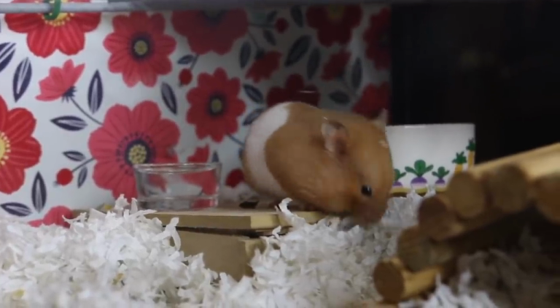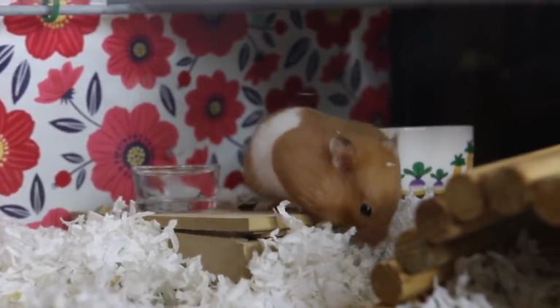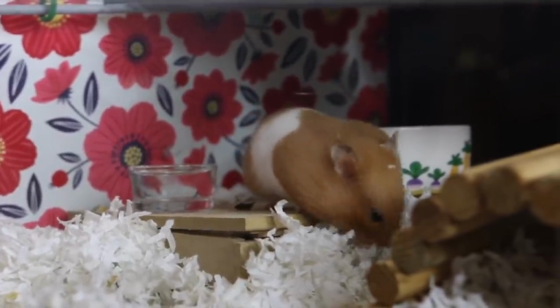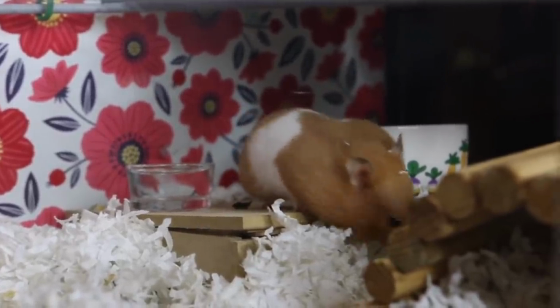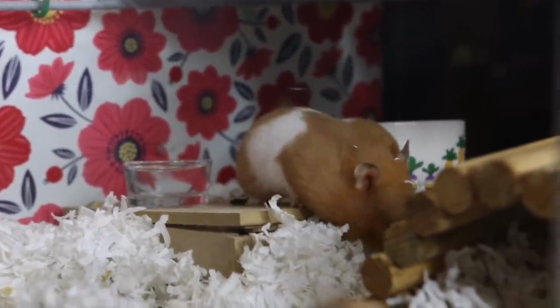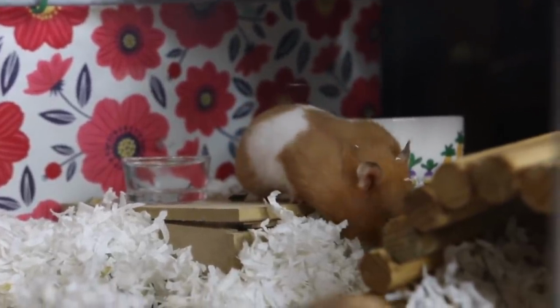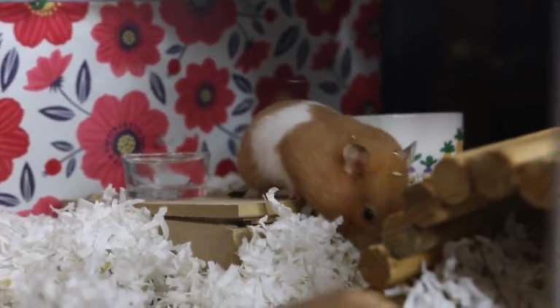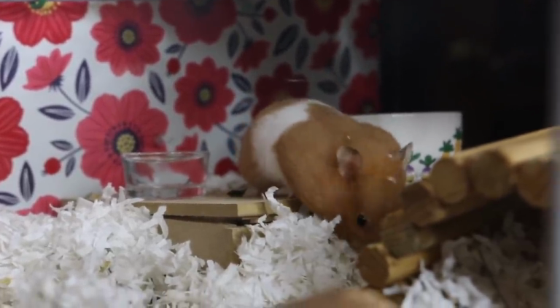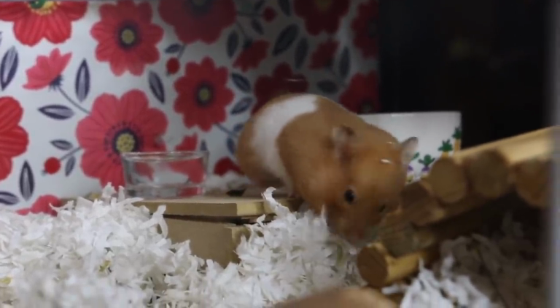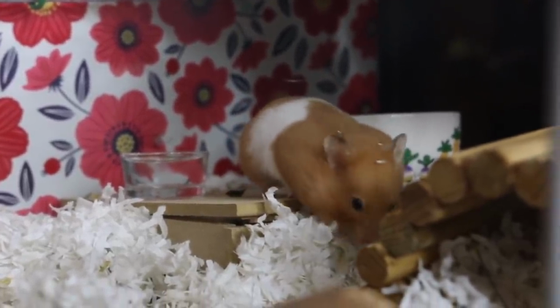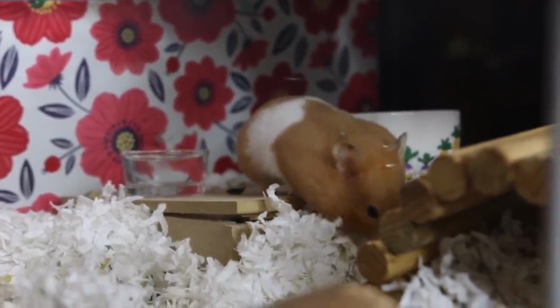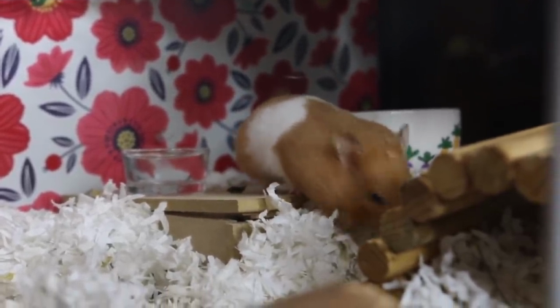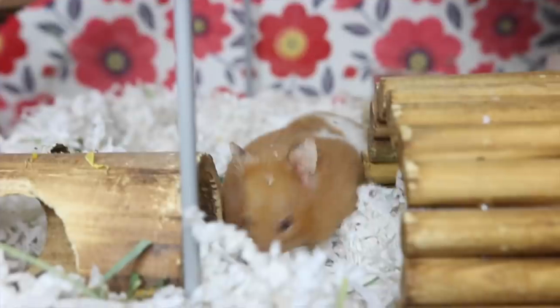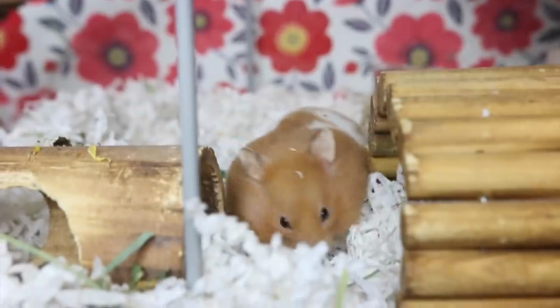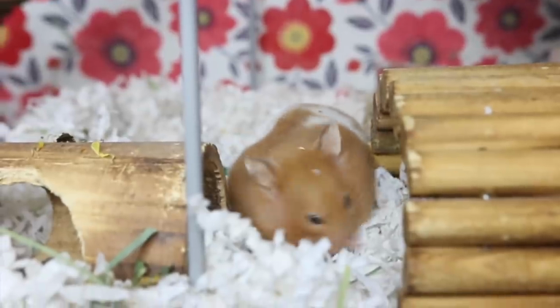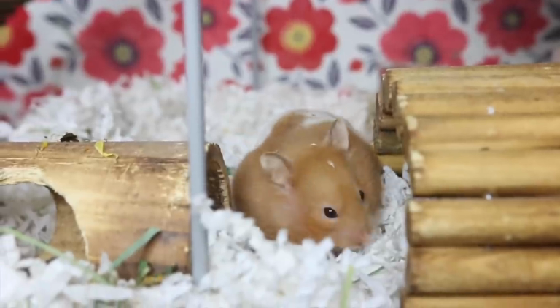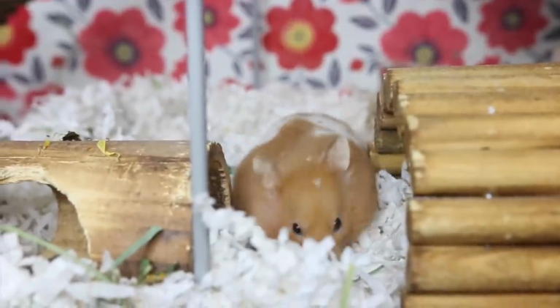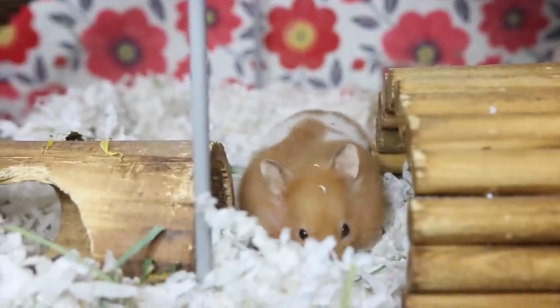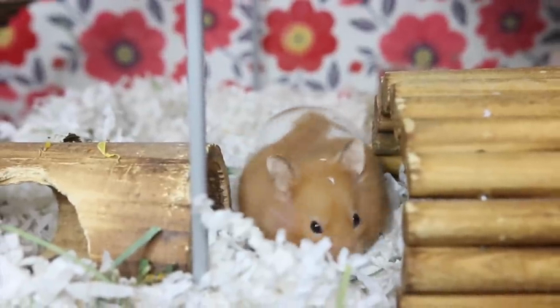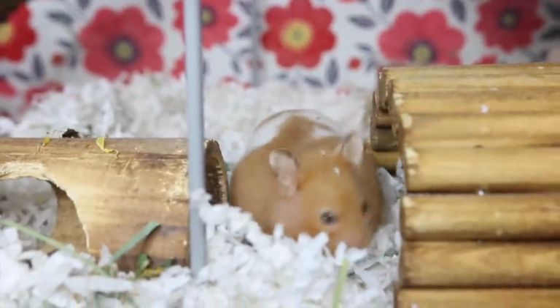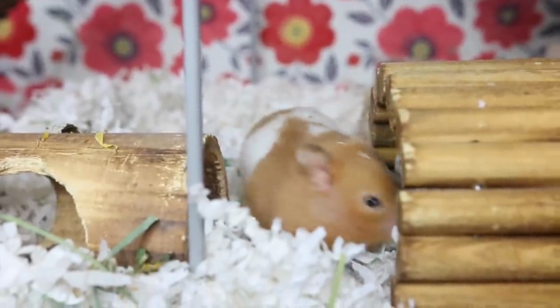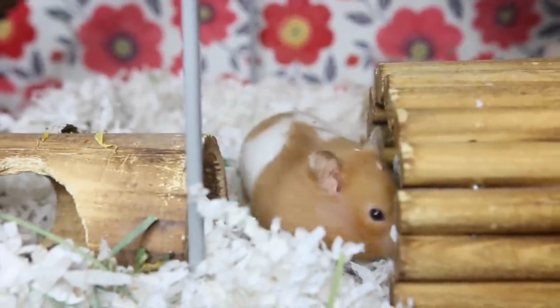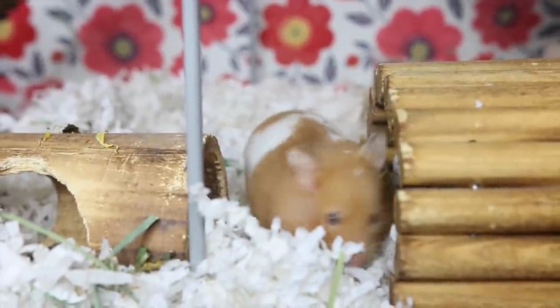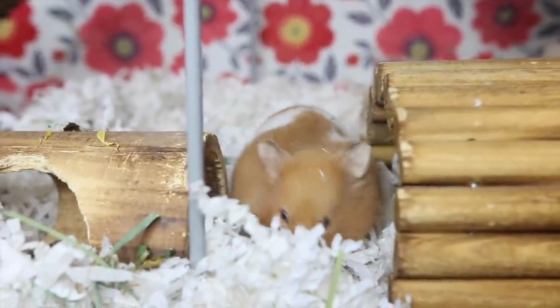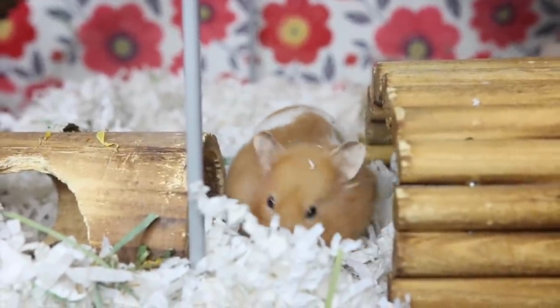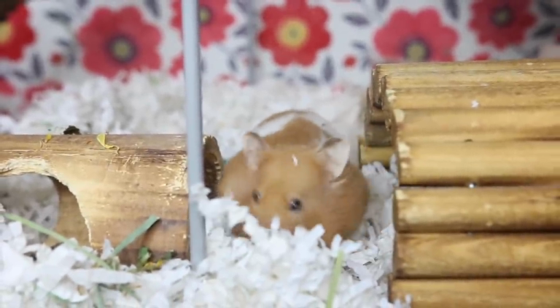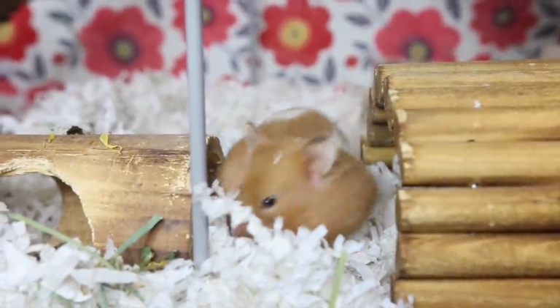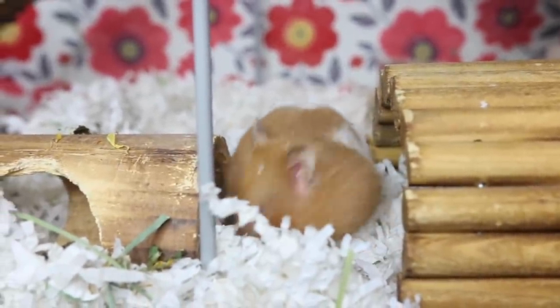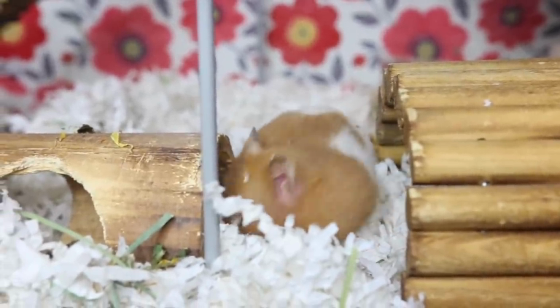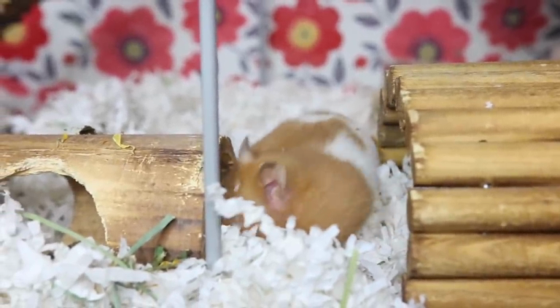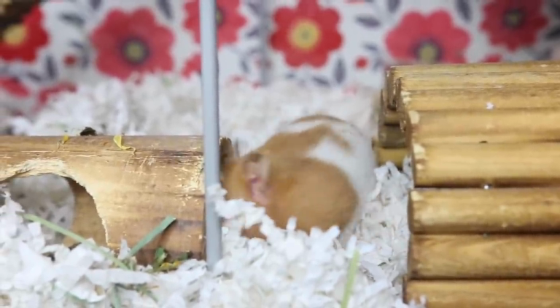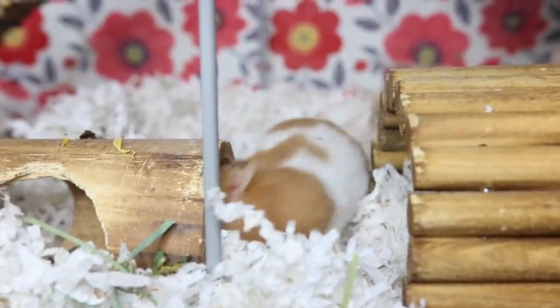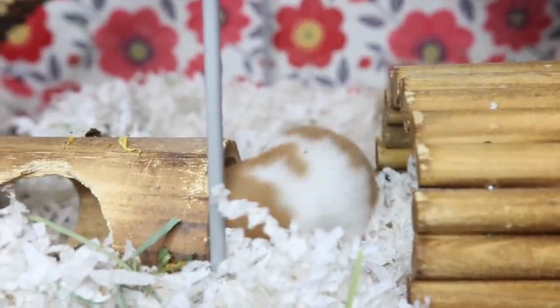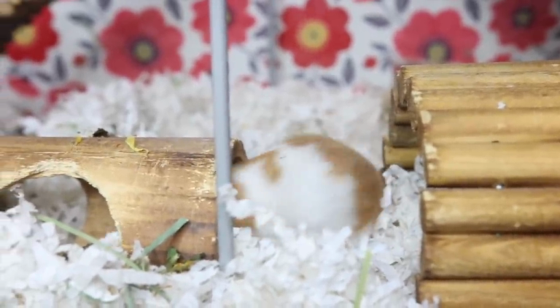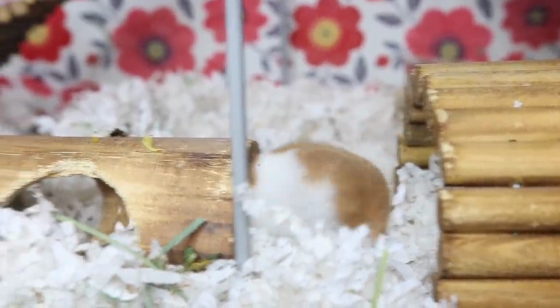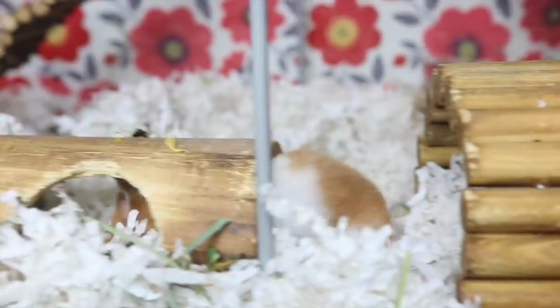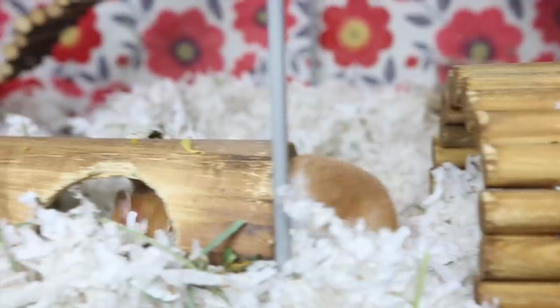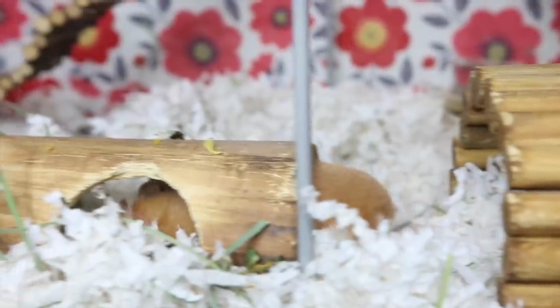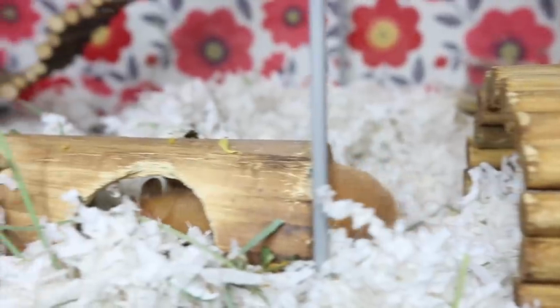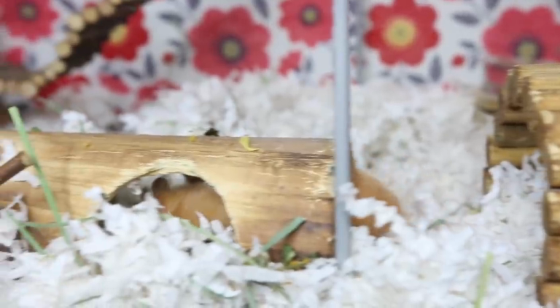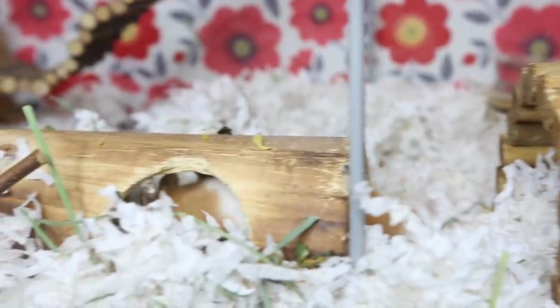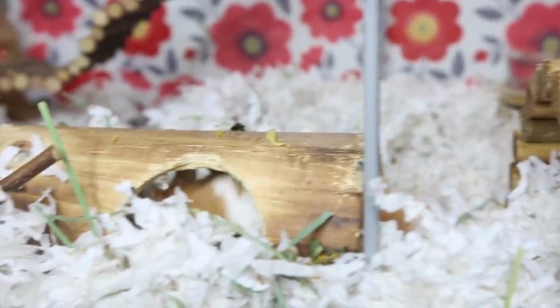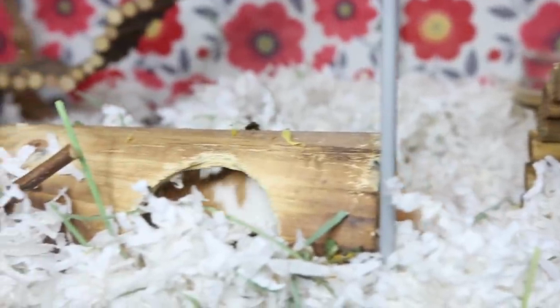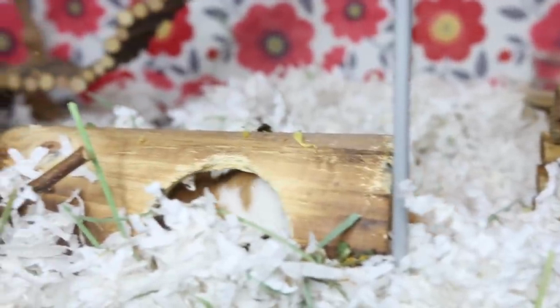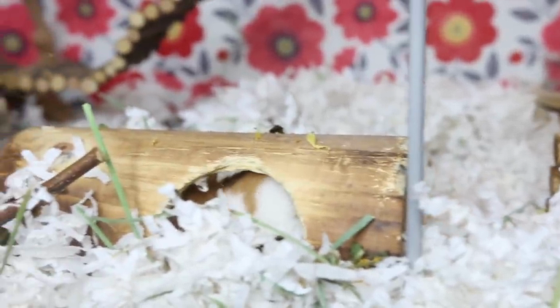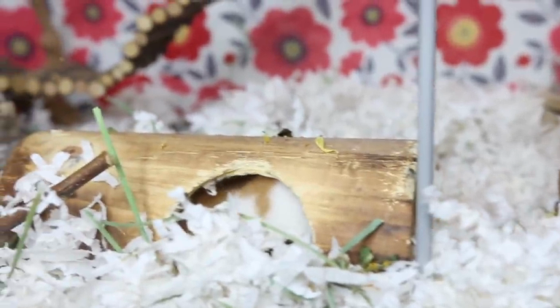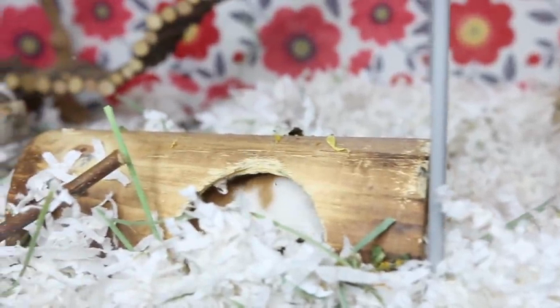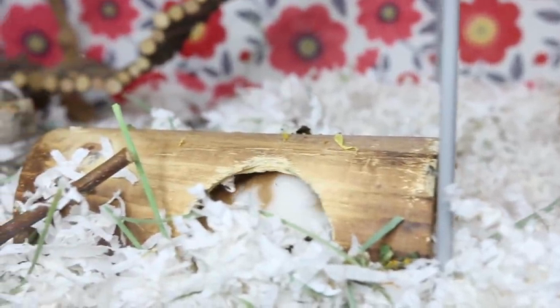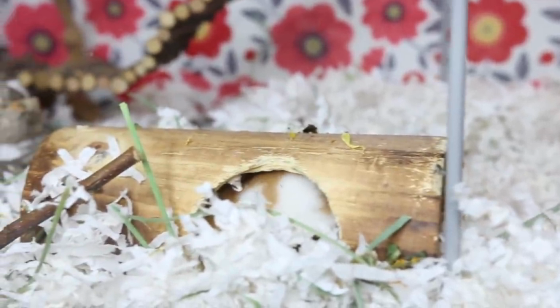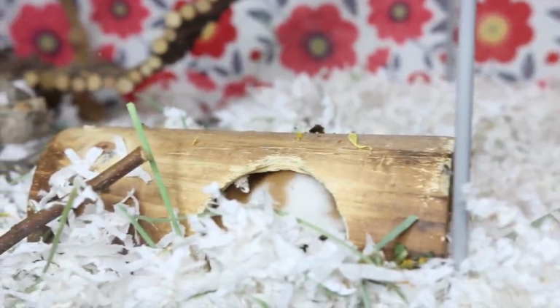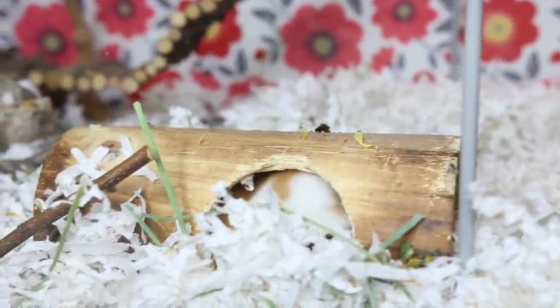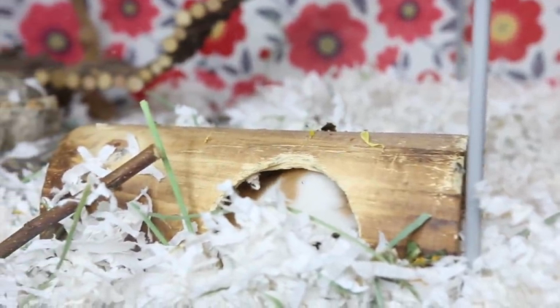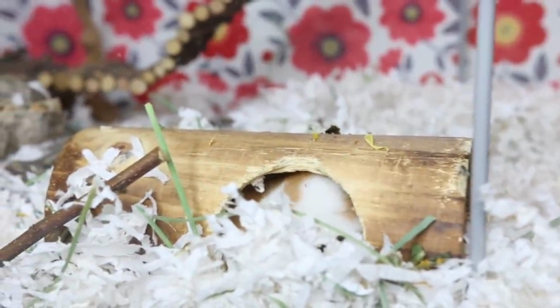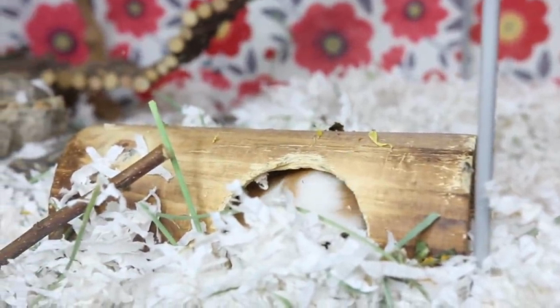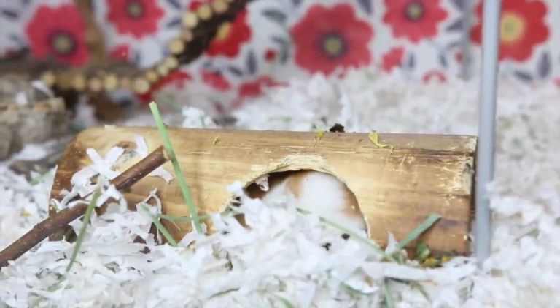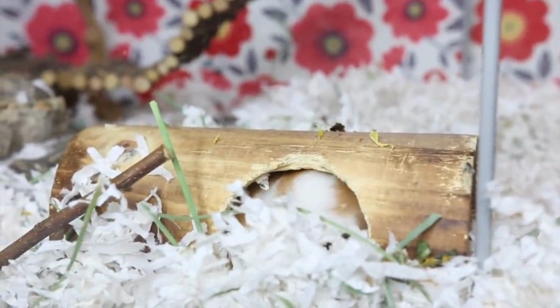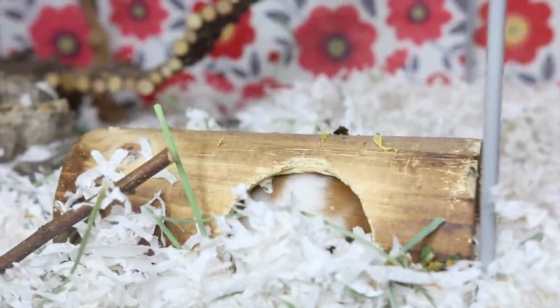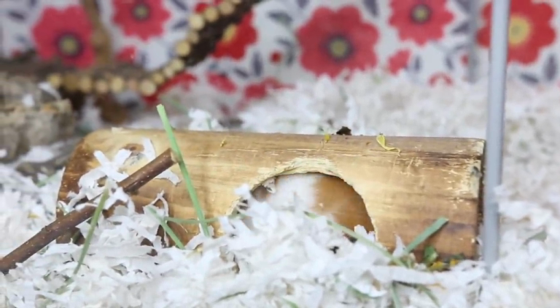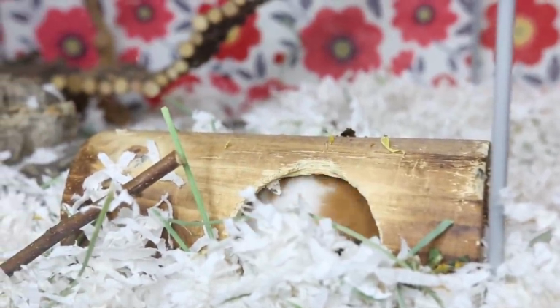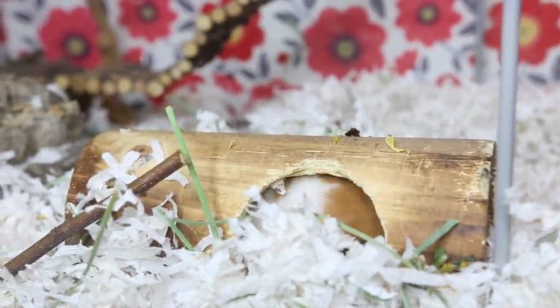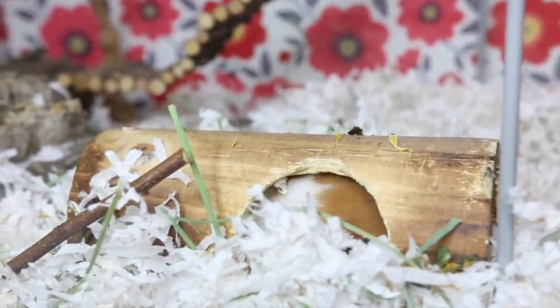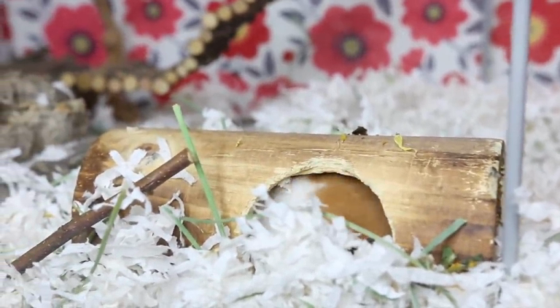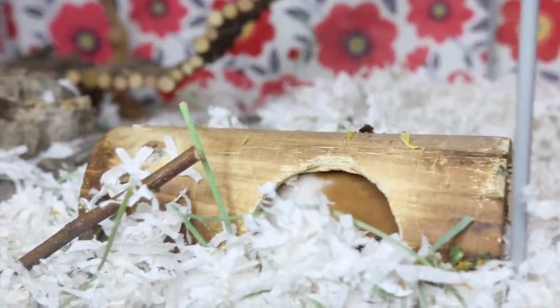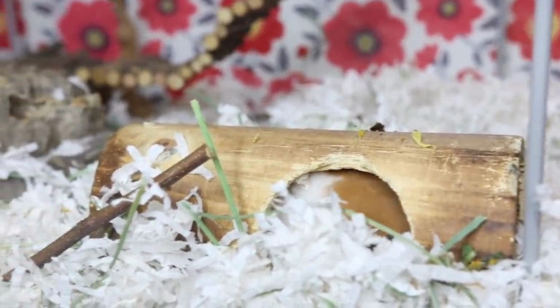I hope you guys enjoyed this video and that it could give some inspiration for your cages. Thank you so much for watching — bye!